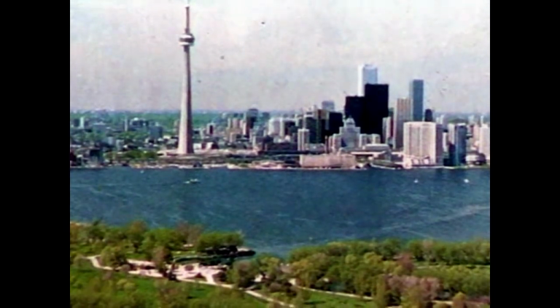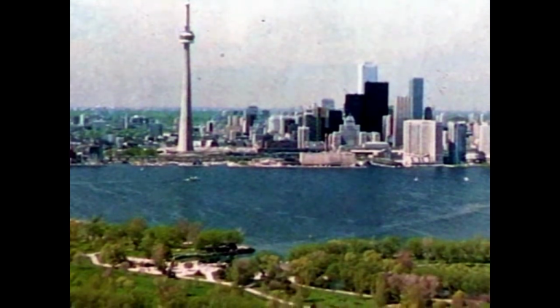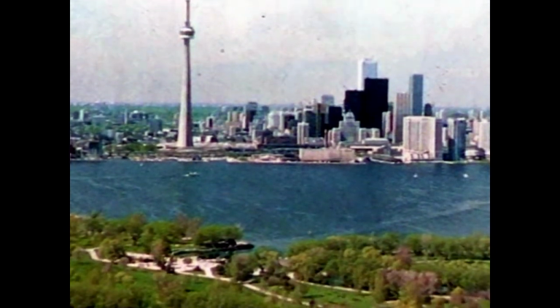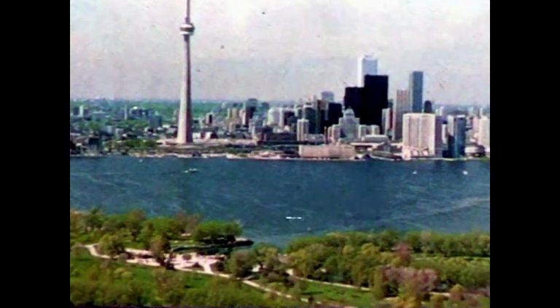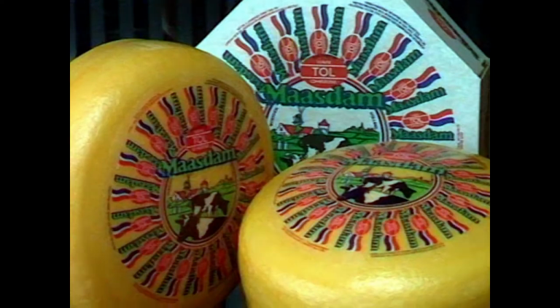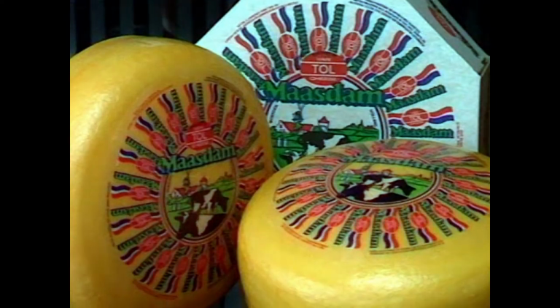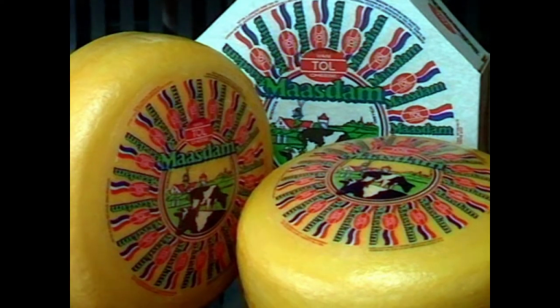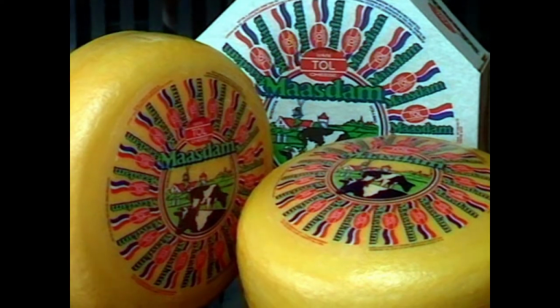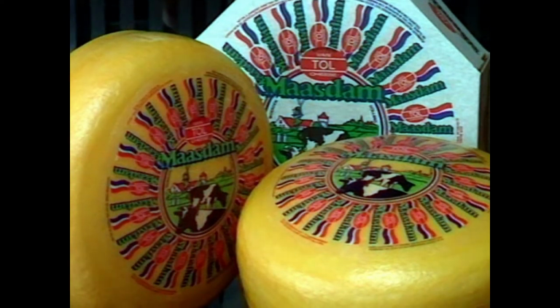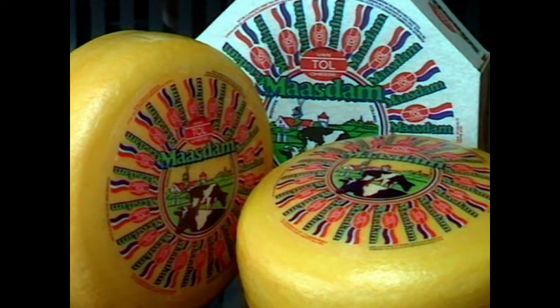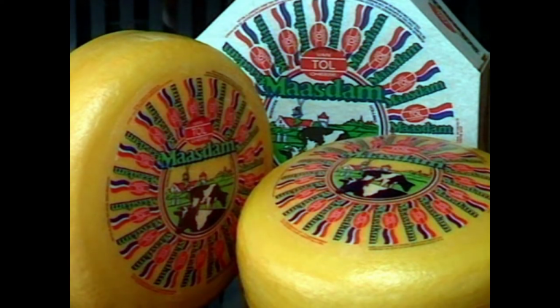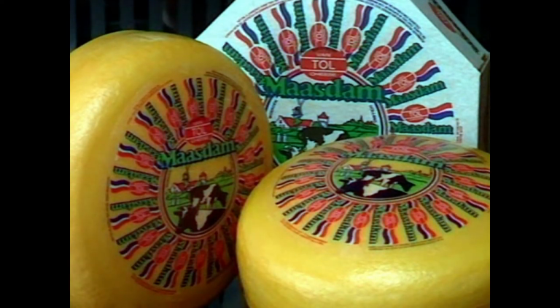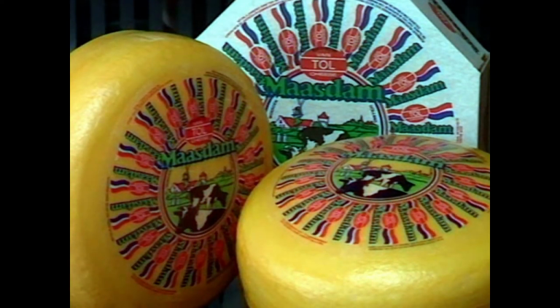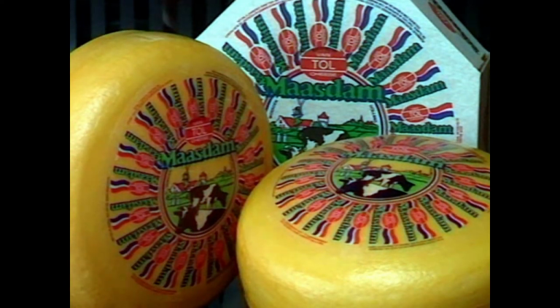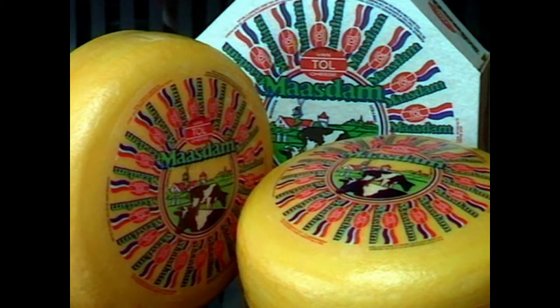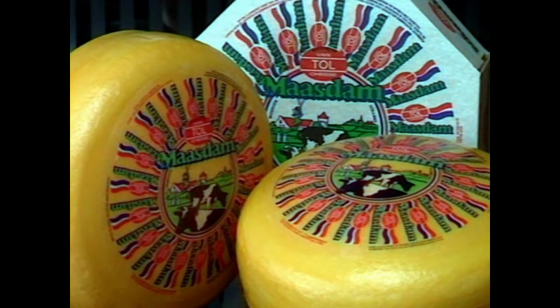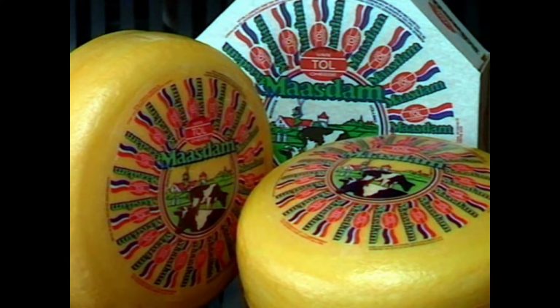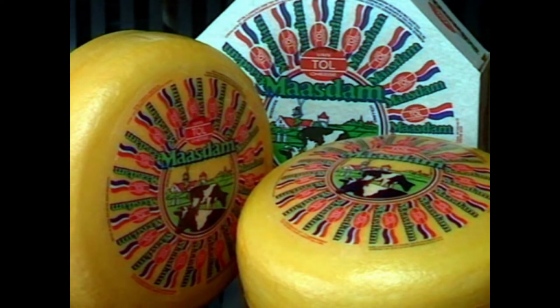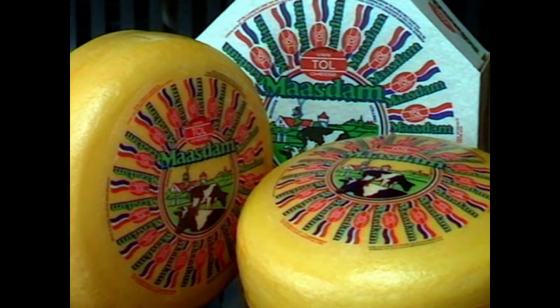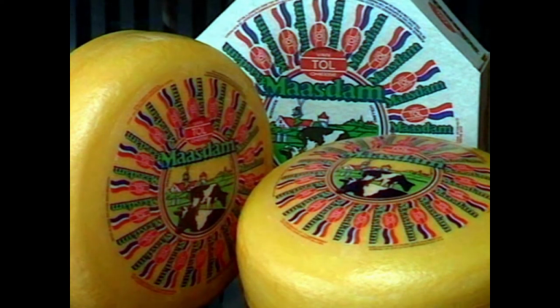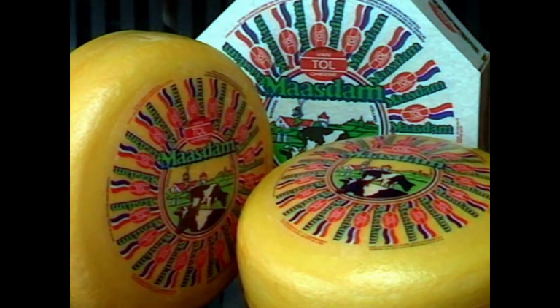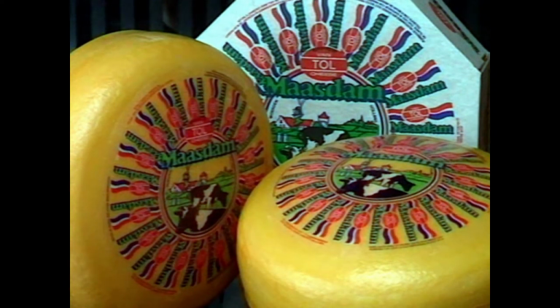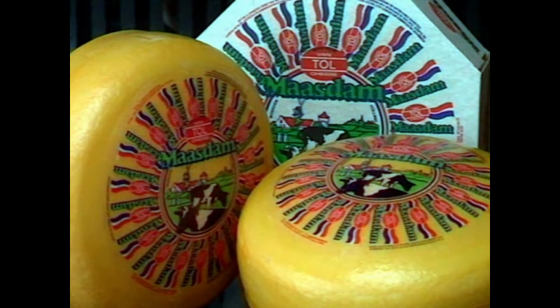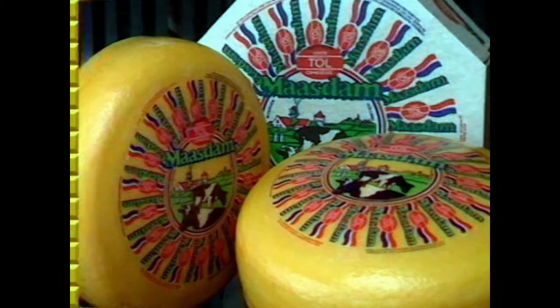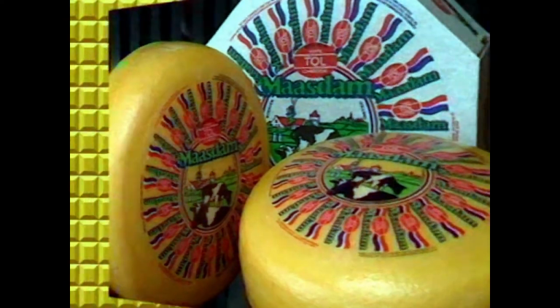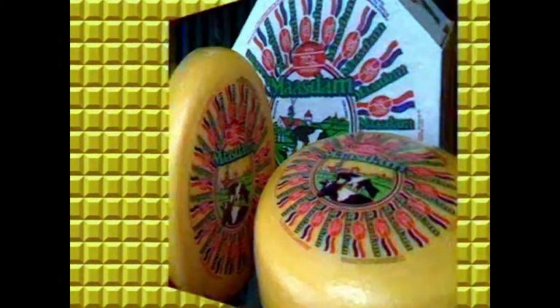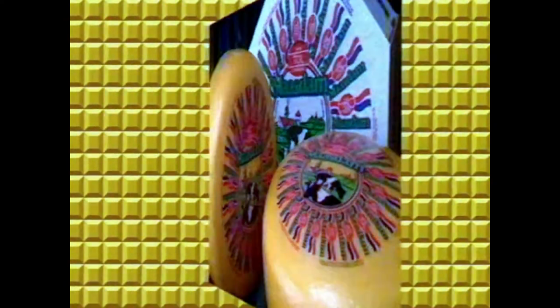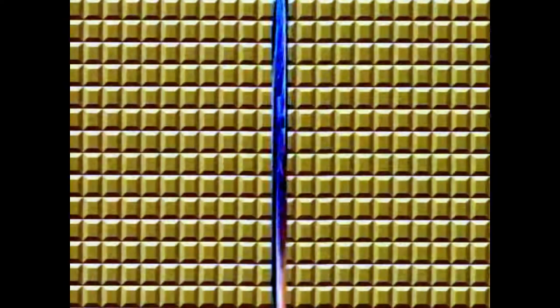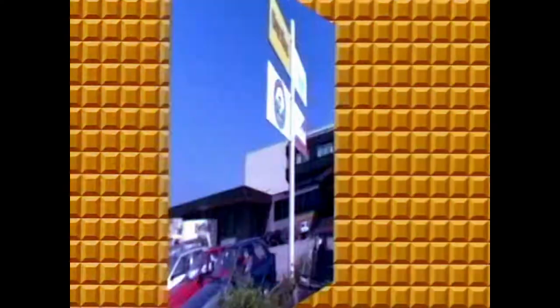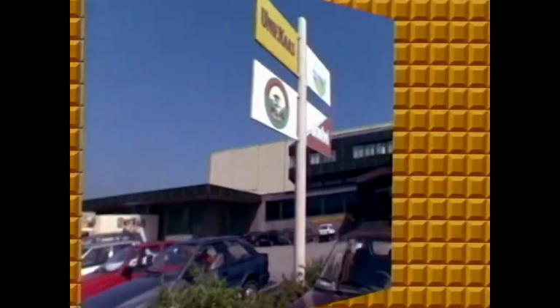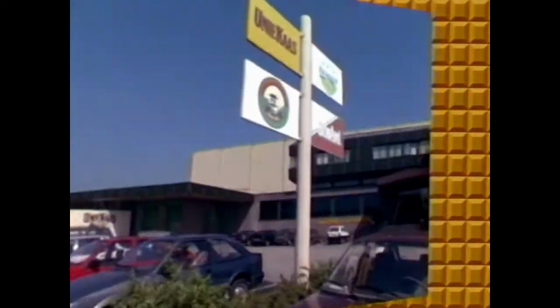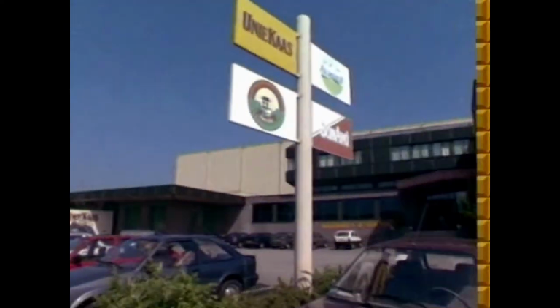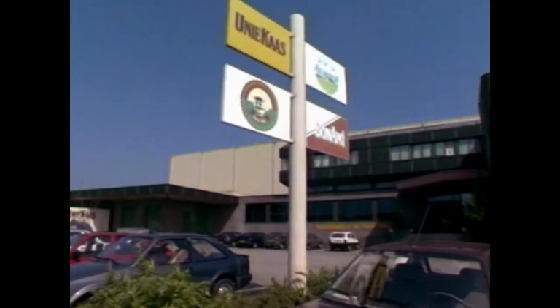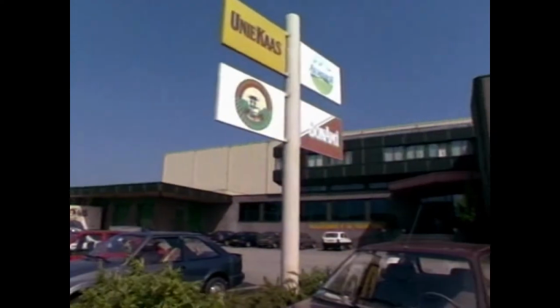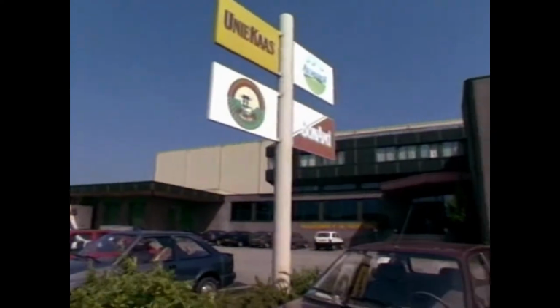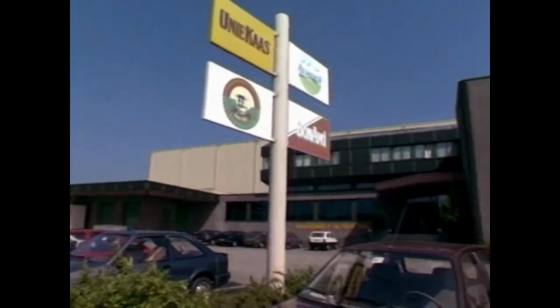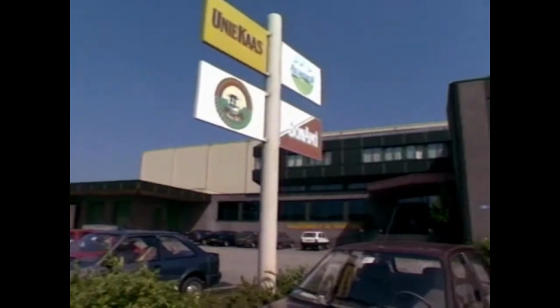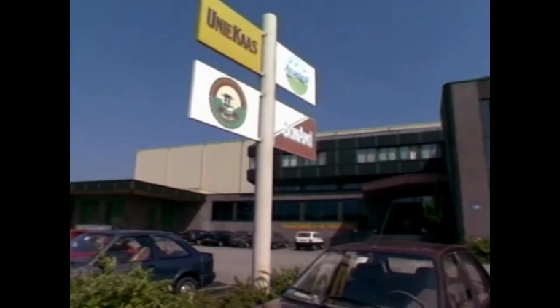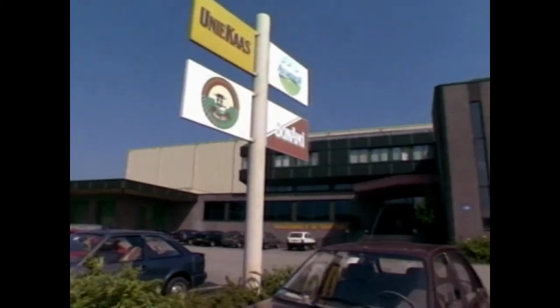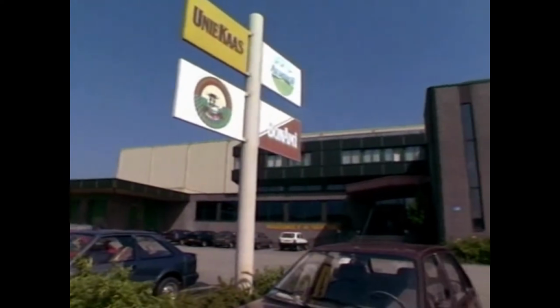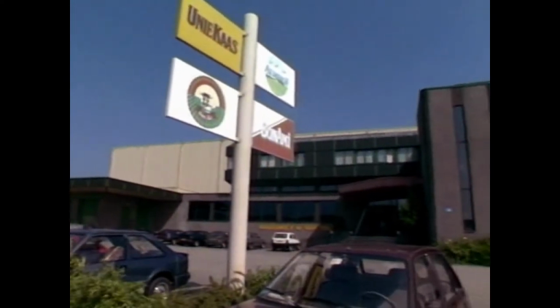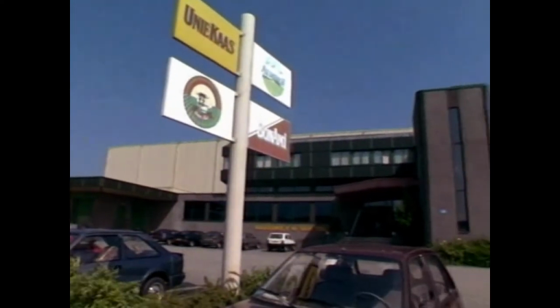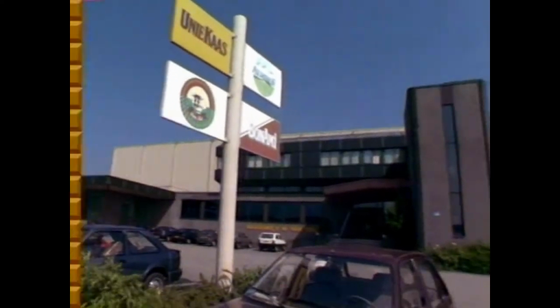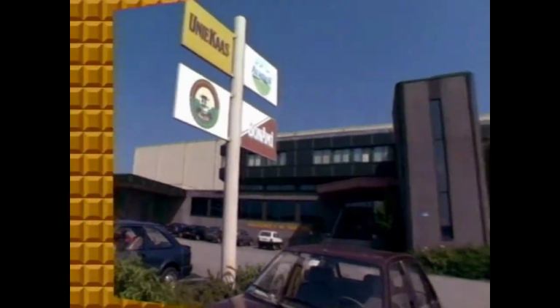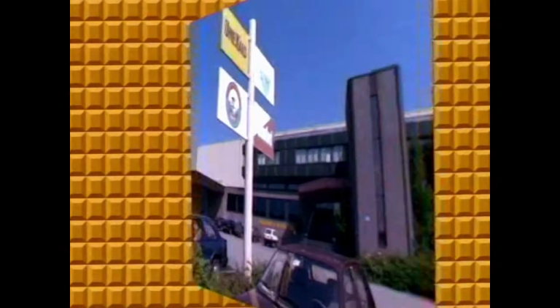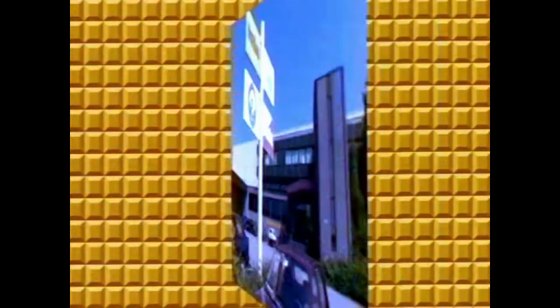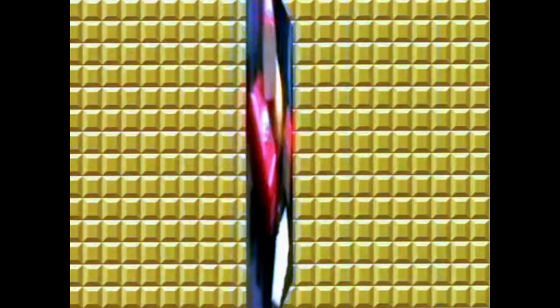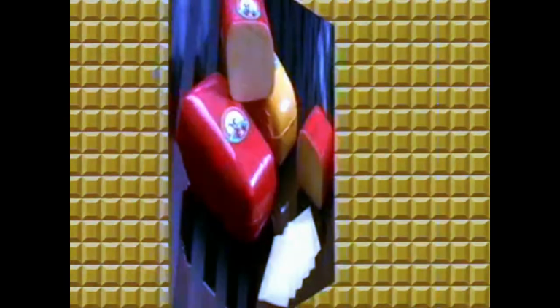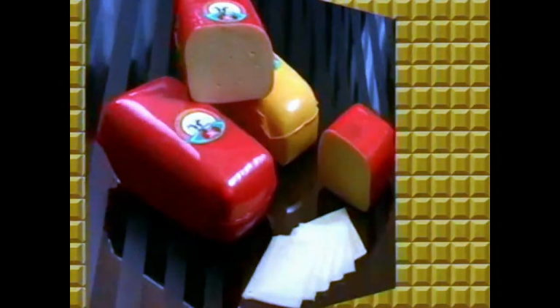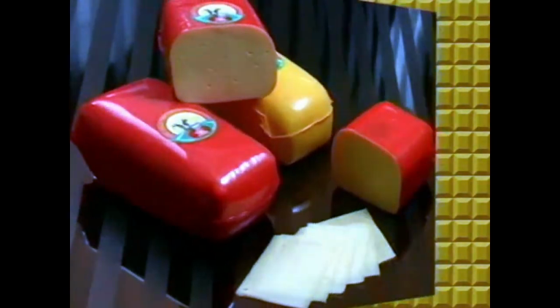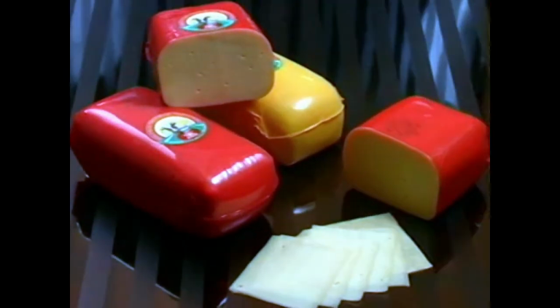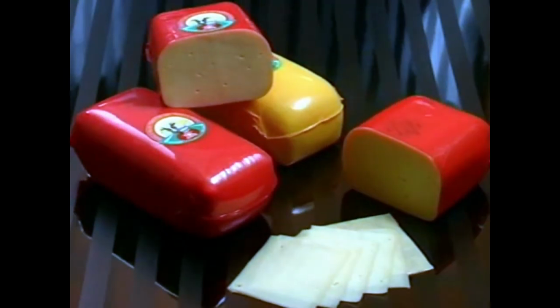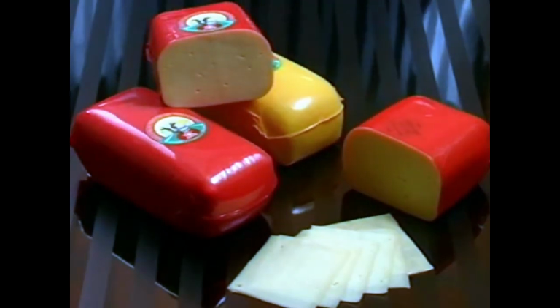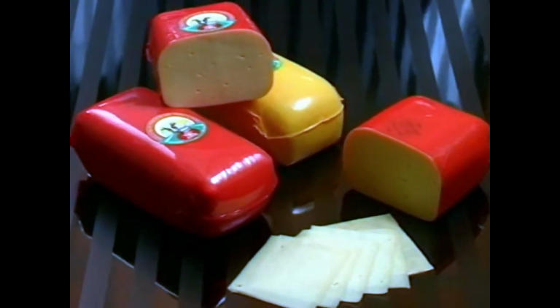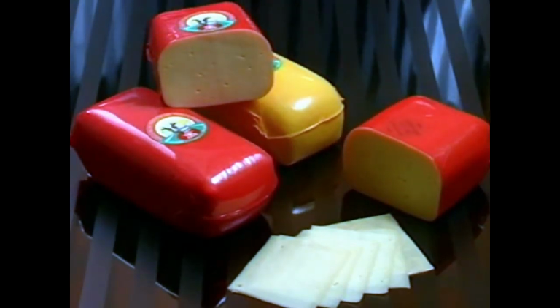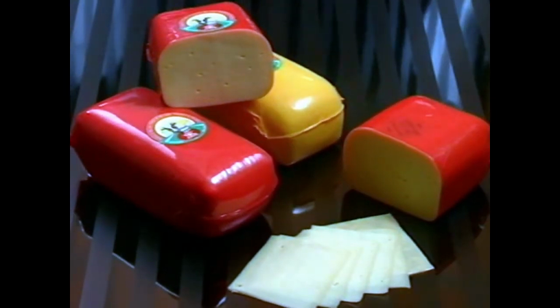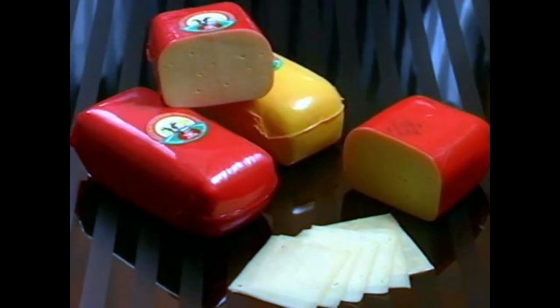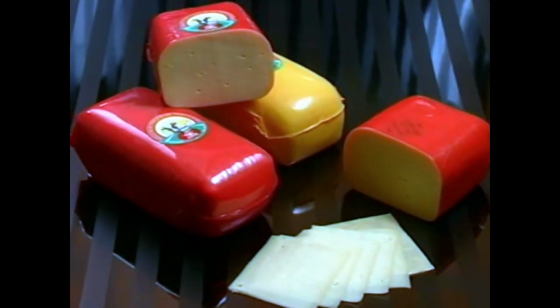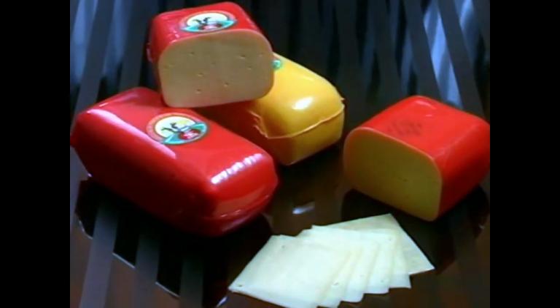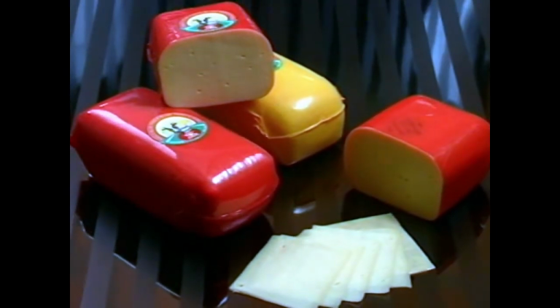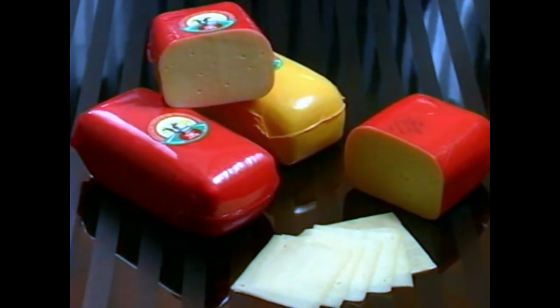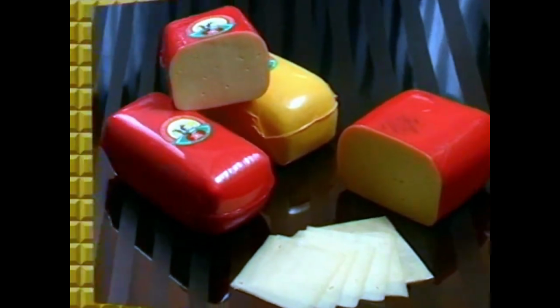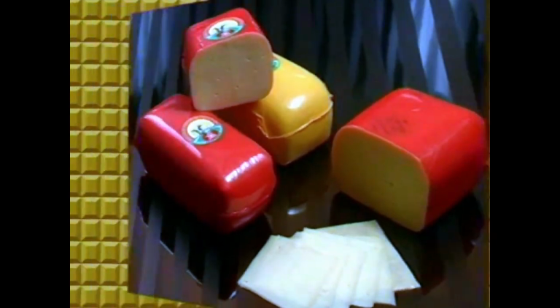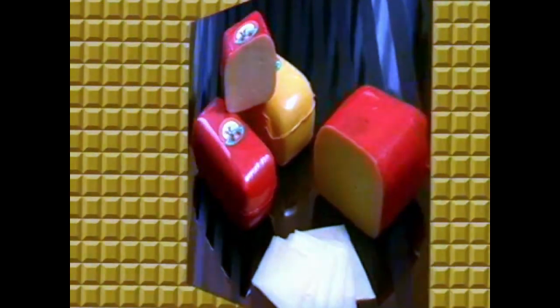For all these countries, Van Toll Cheese is a guarantee of a high-quality product.